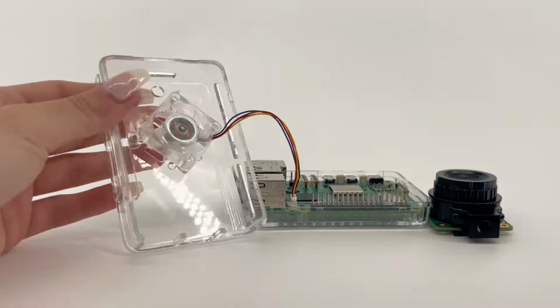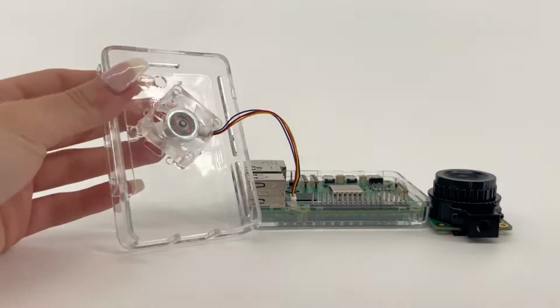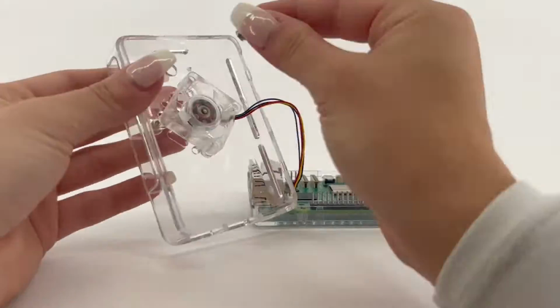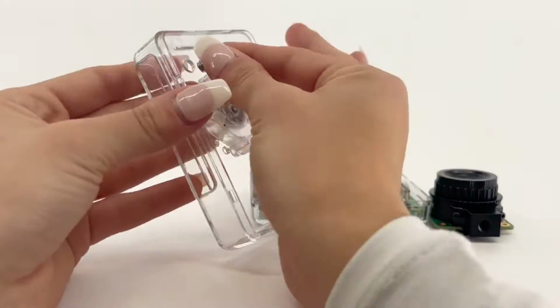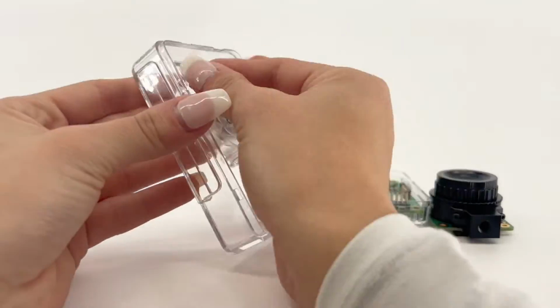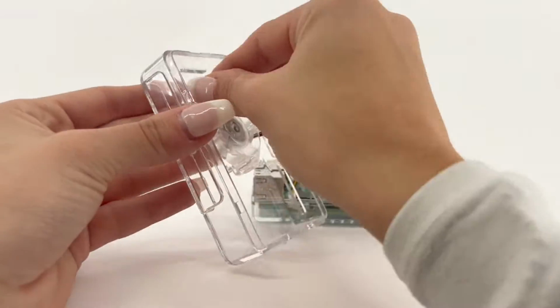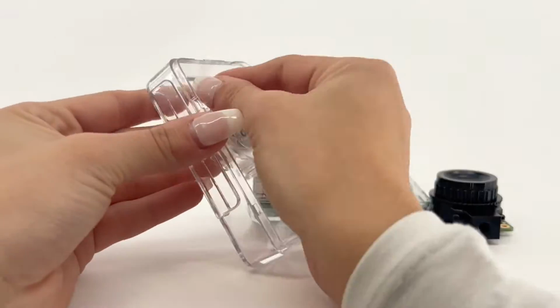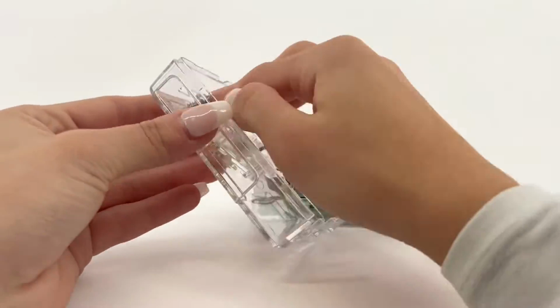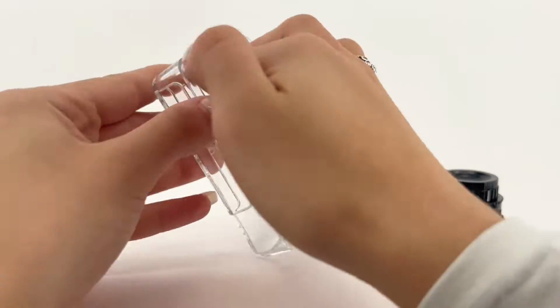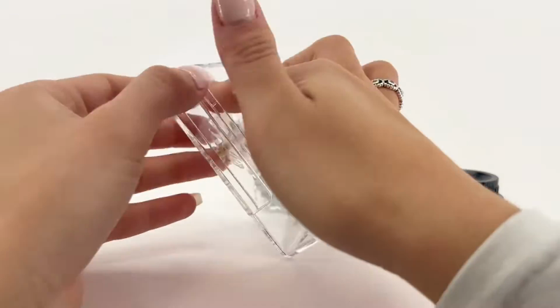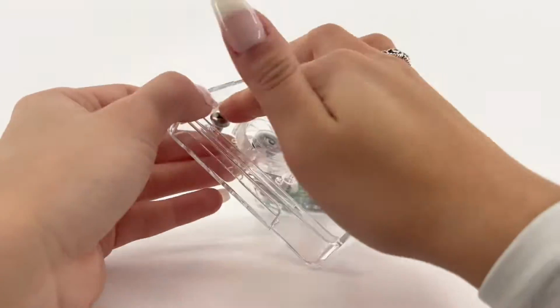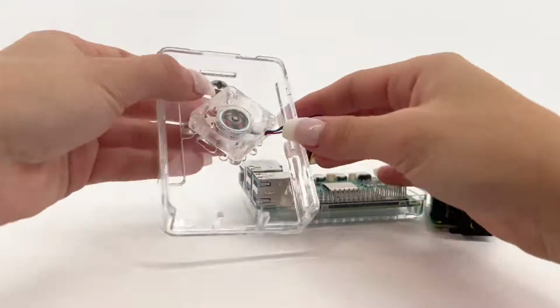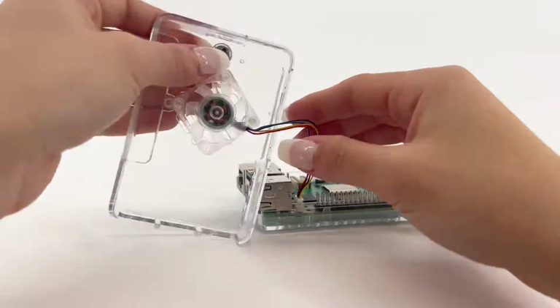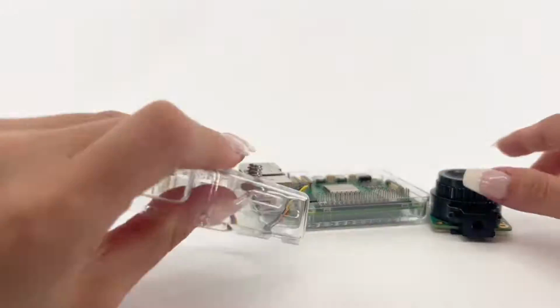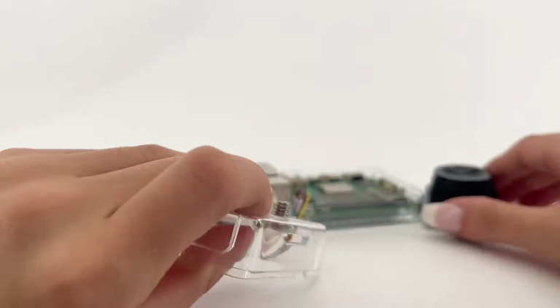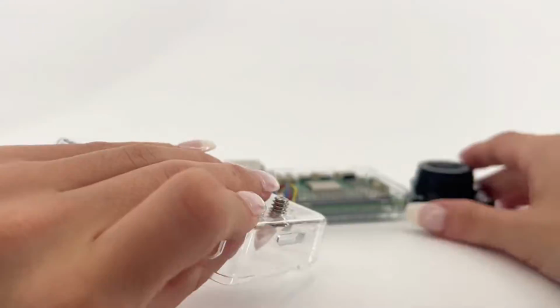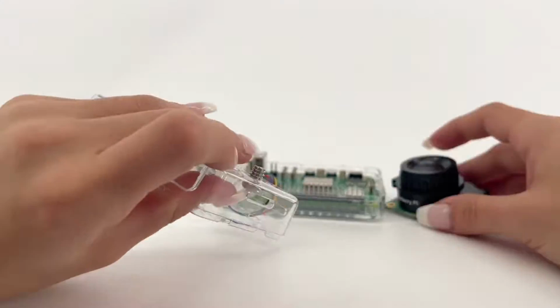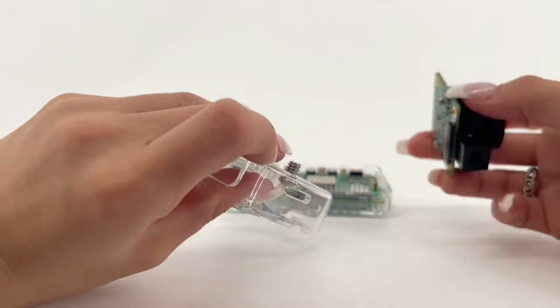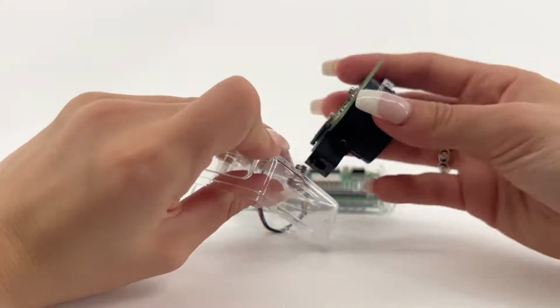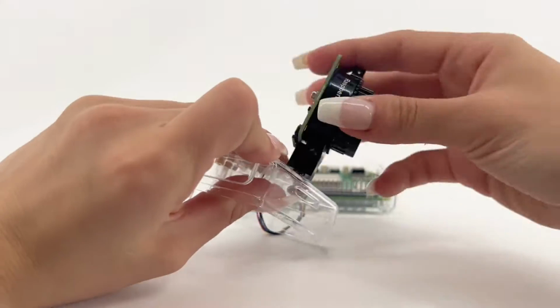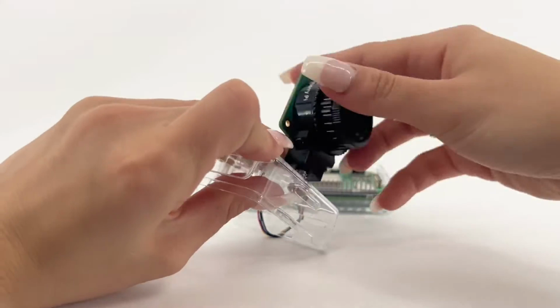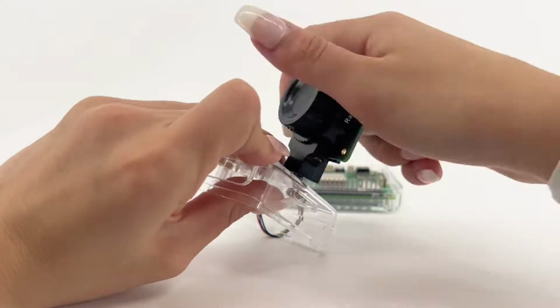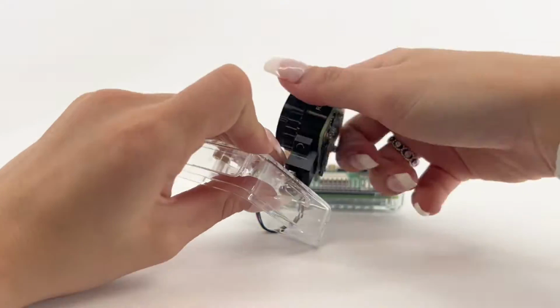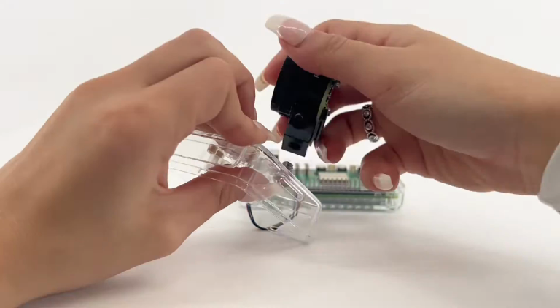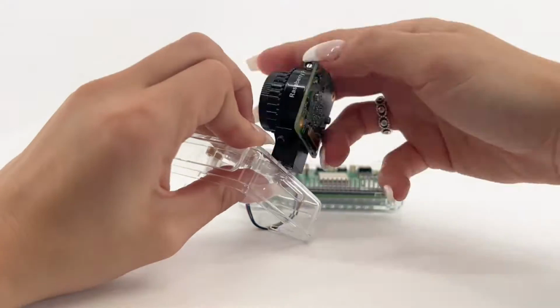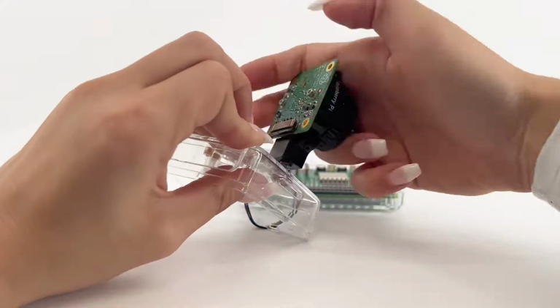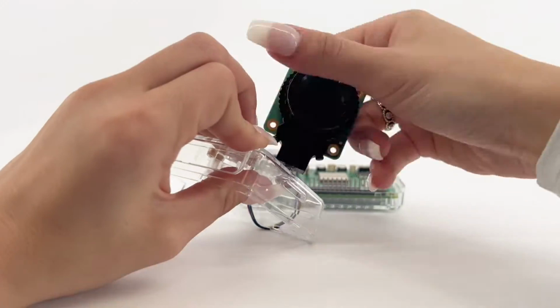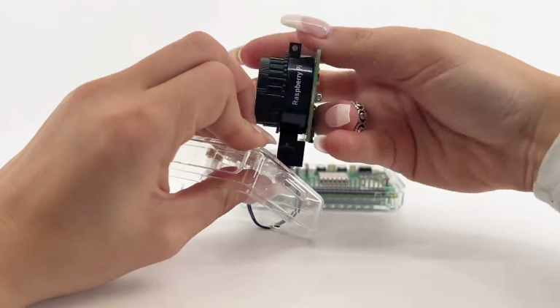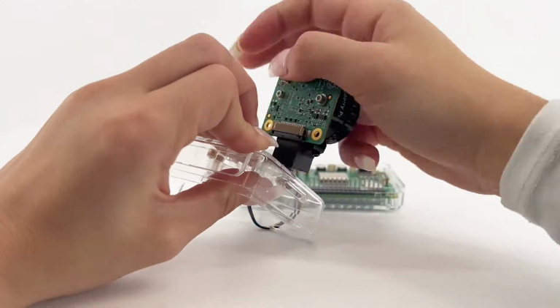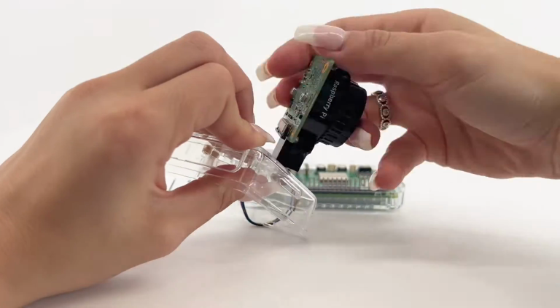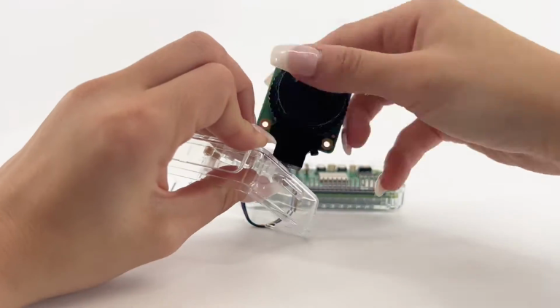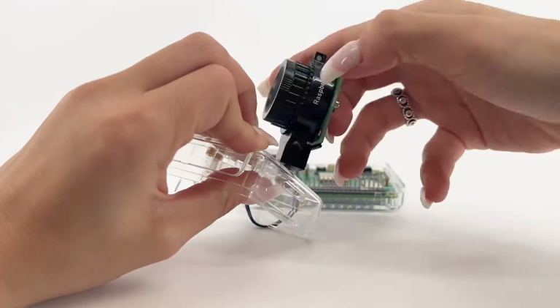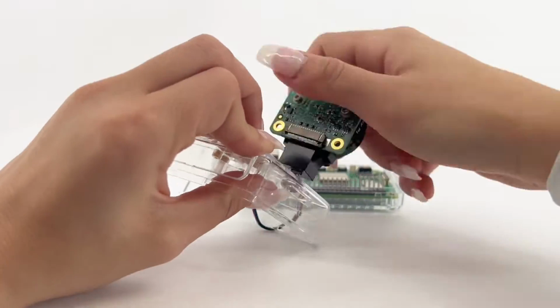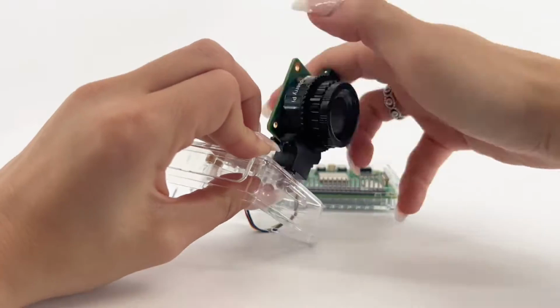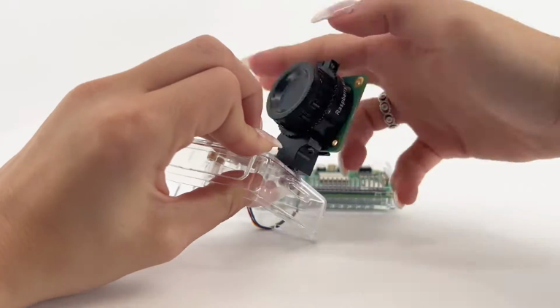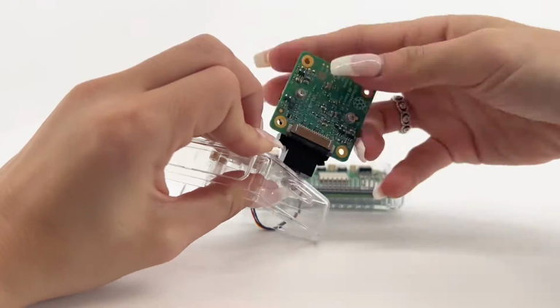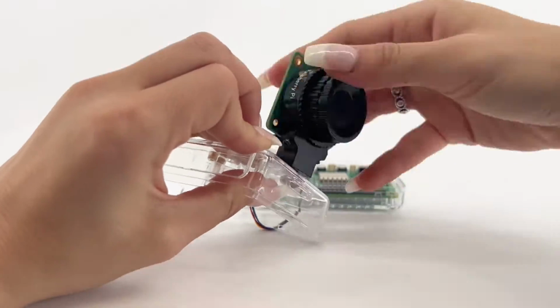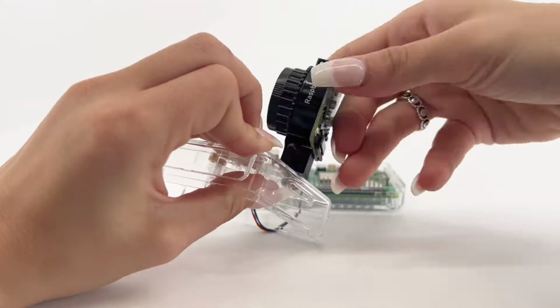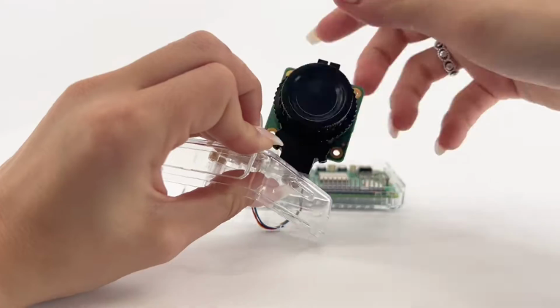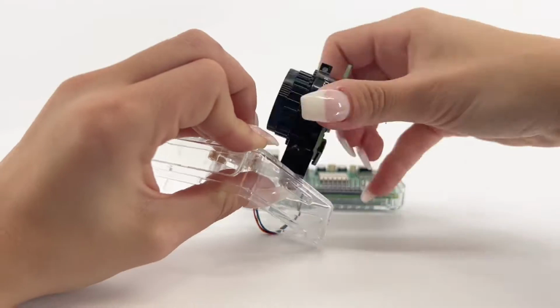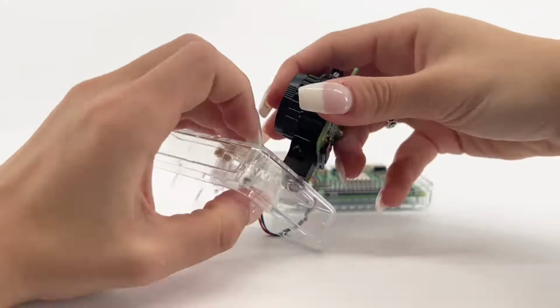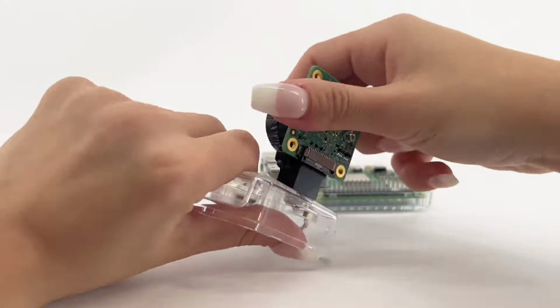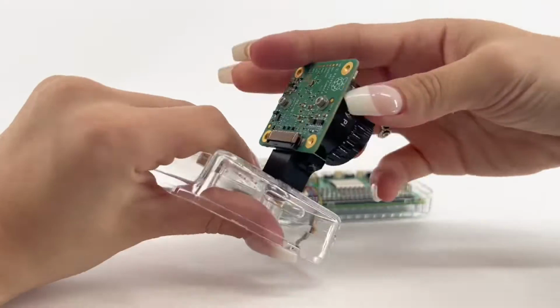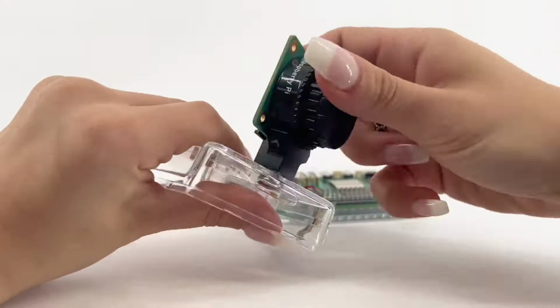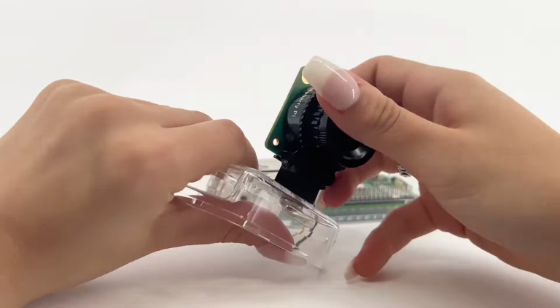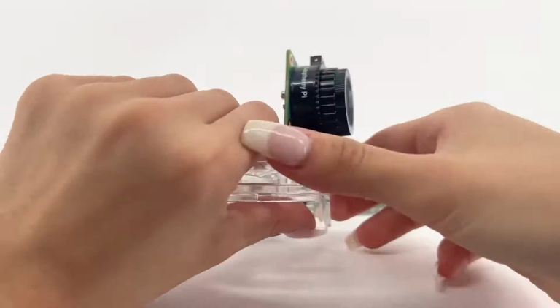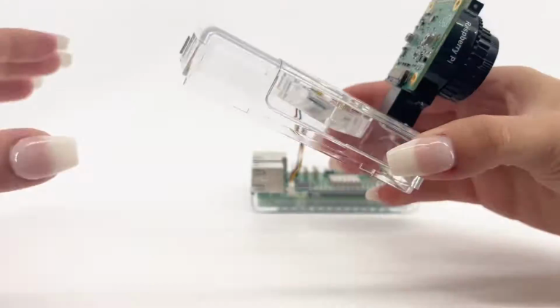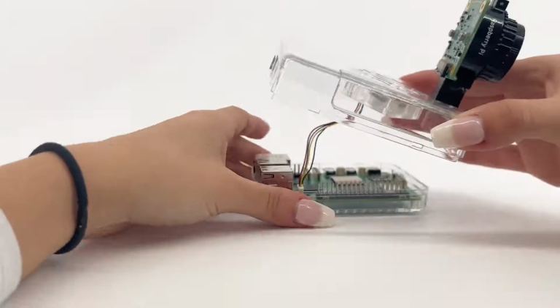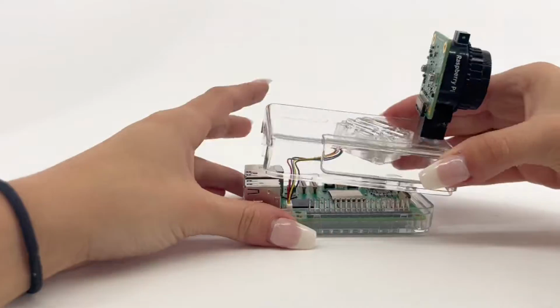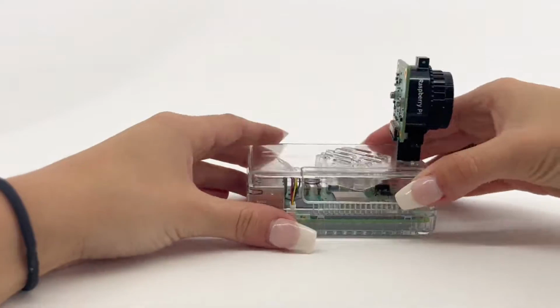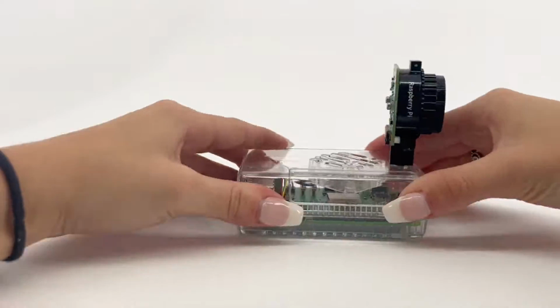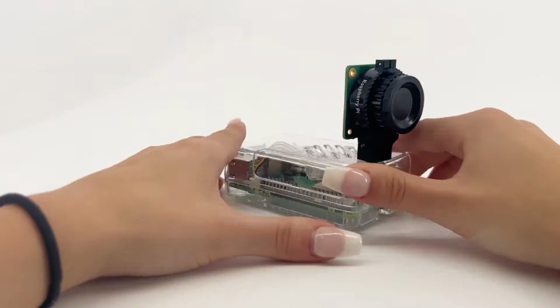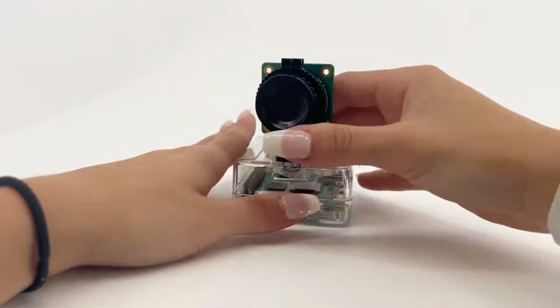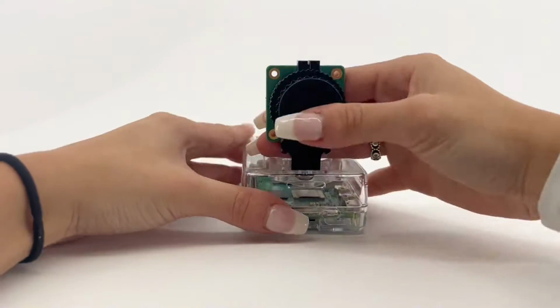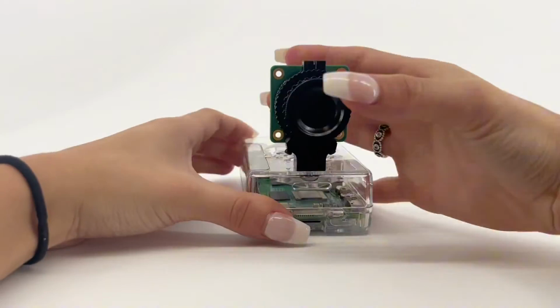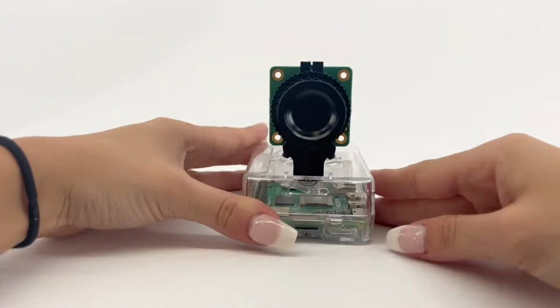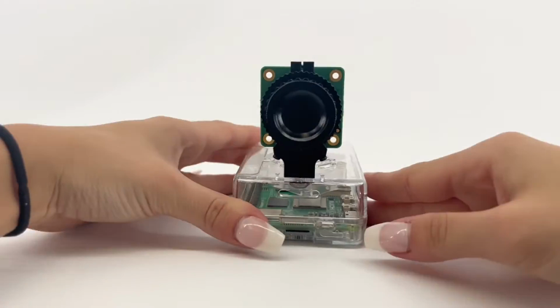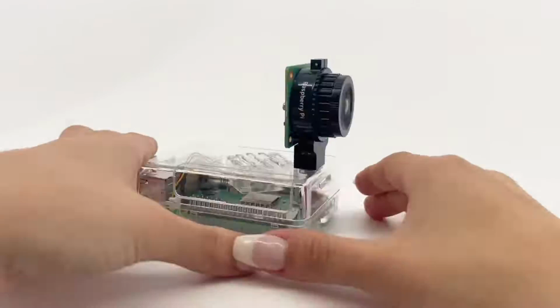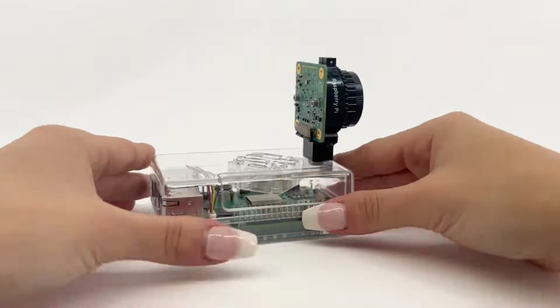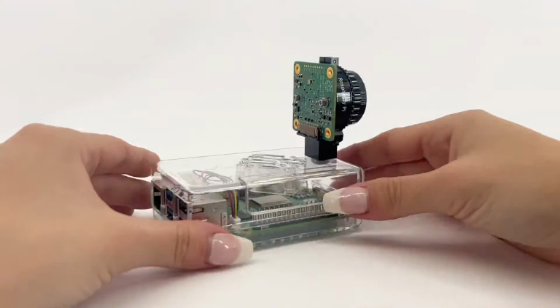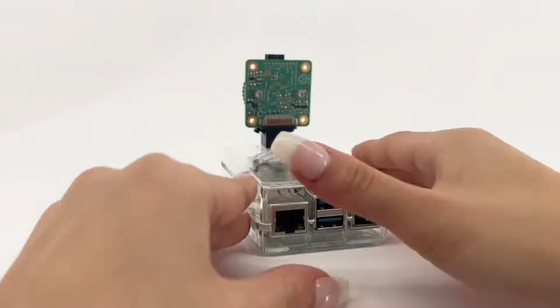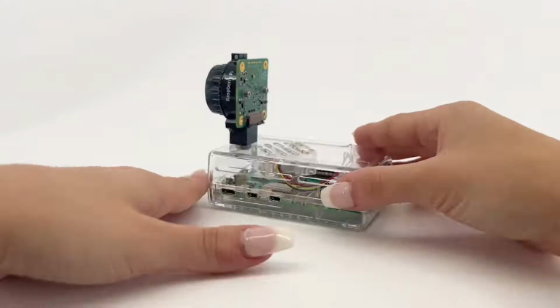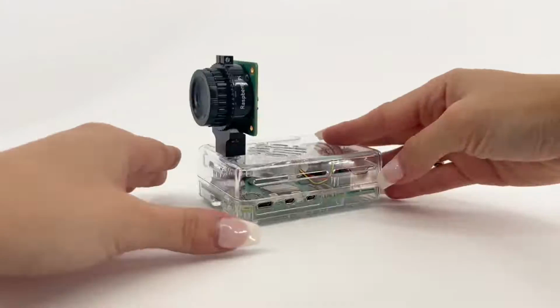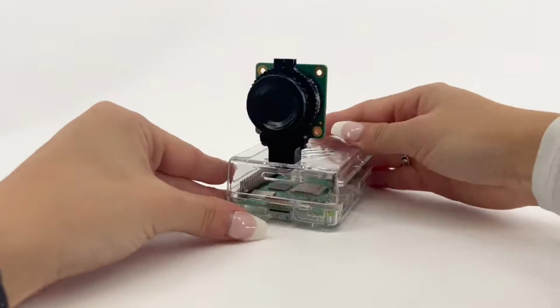You can attach an HQ camera to the case by using the large included screw into the large hole via the bottom of the case.